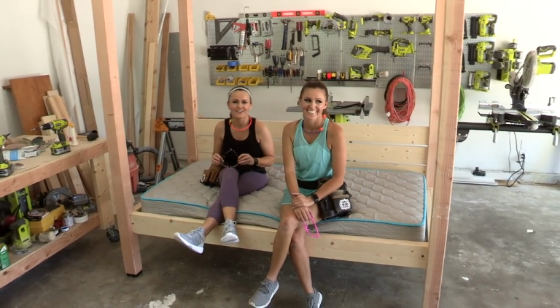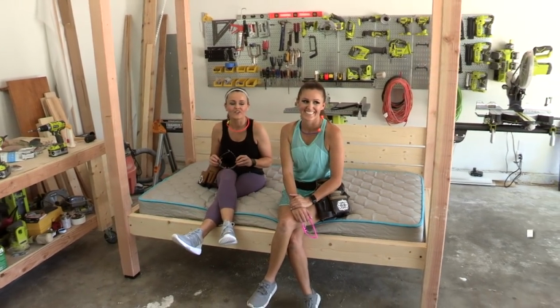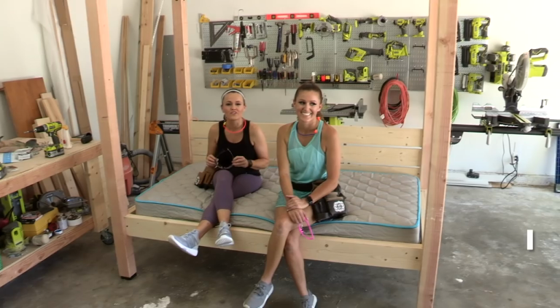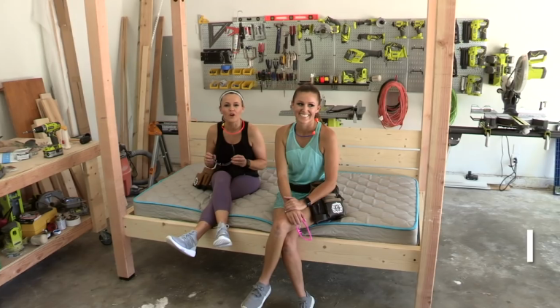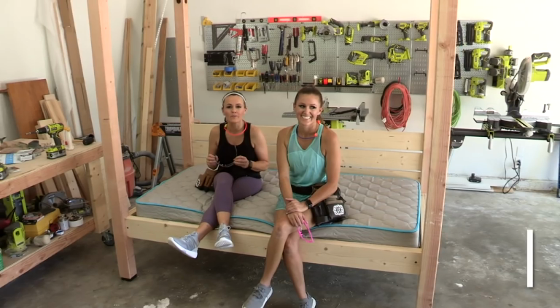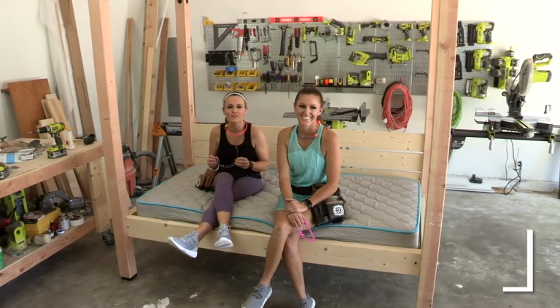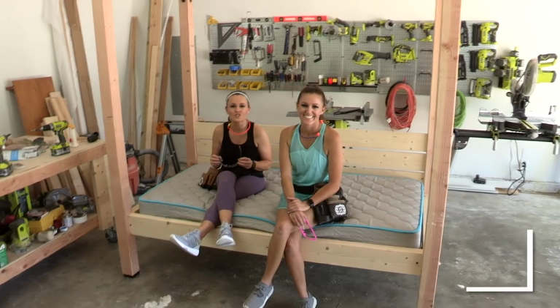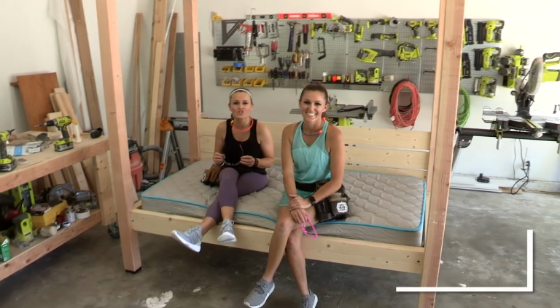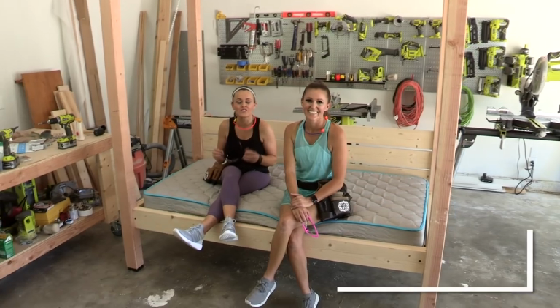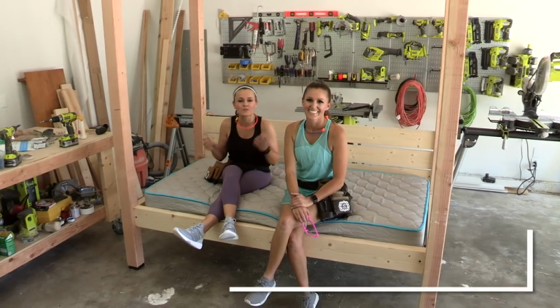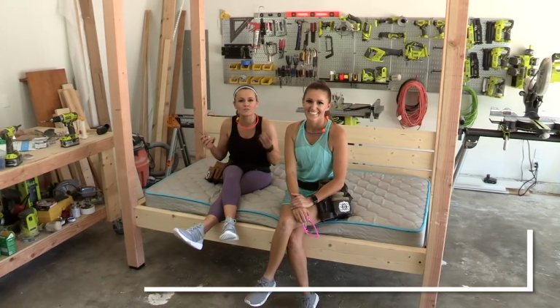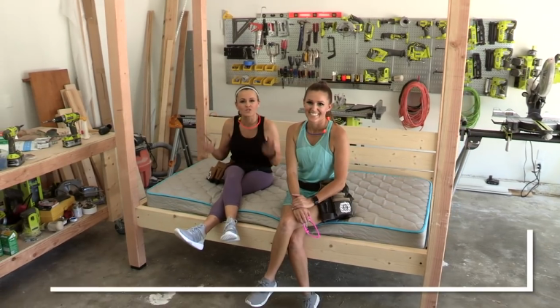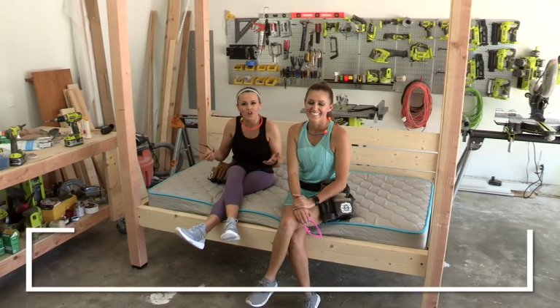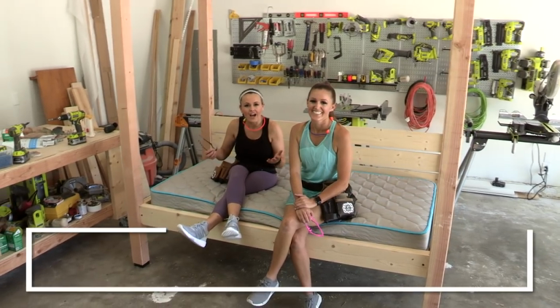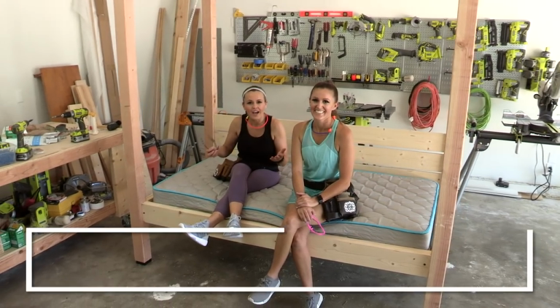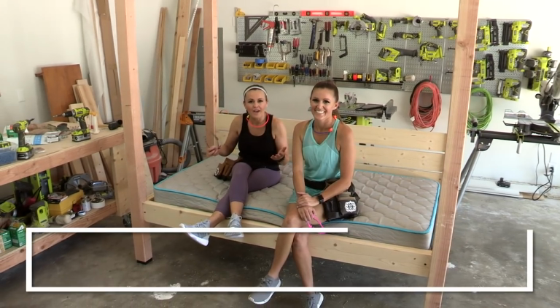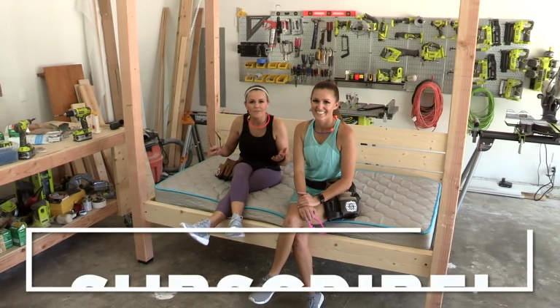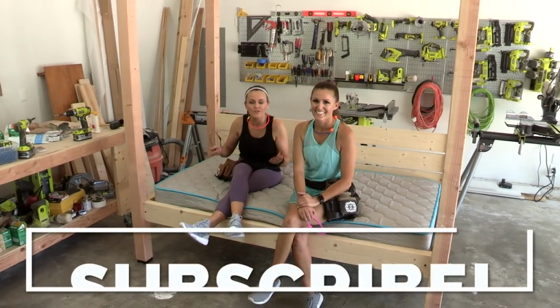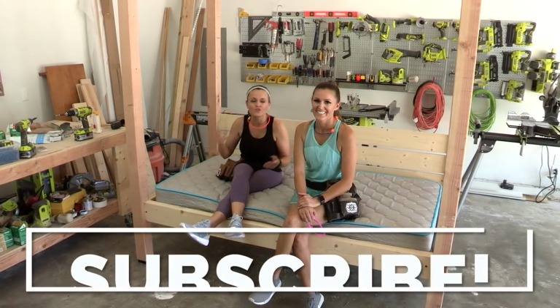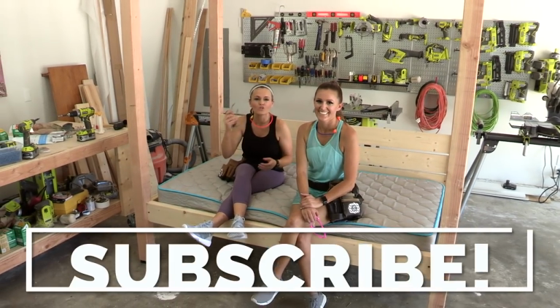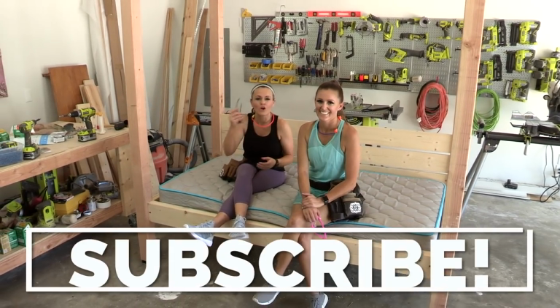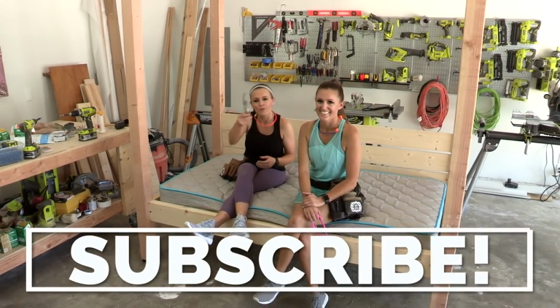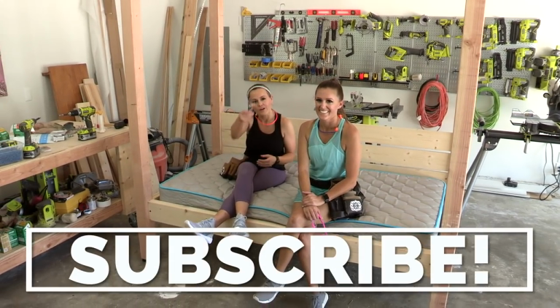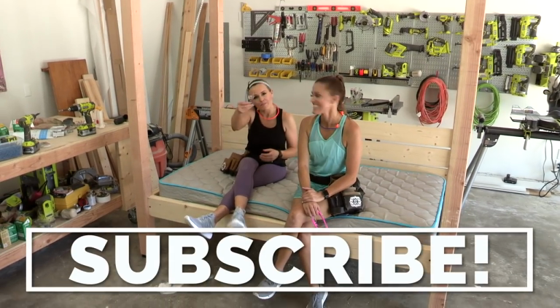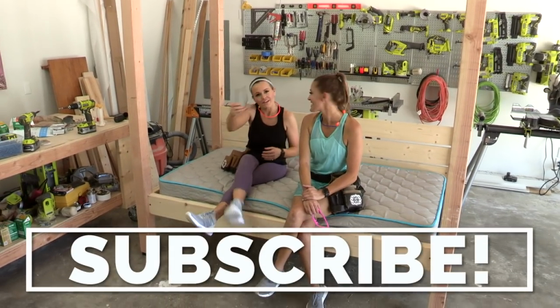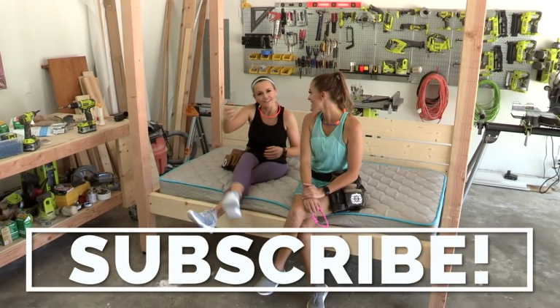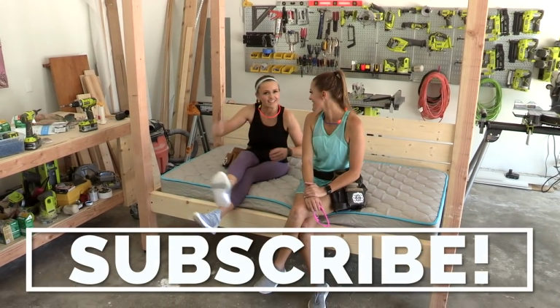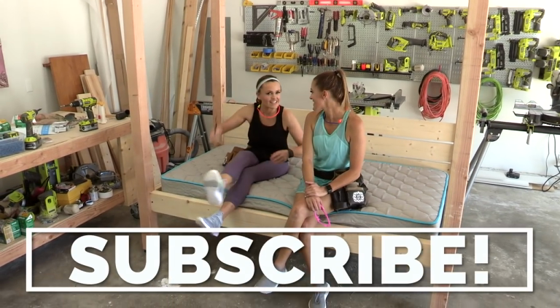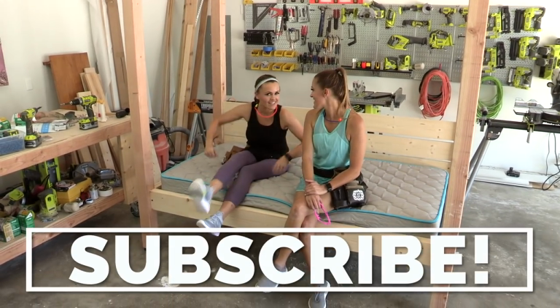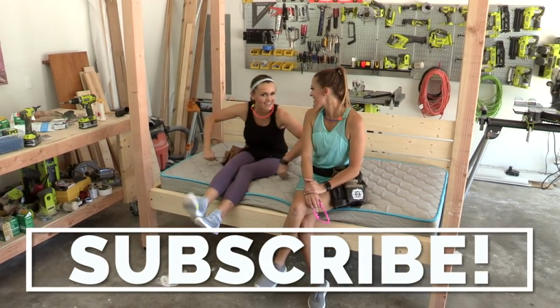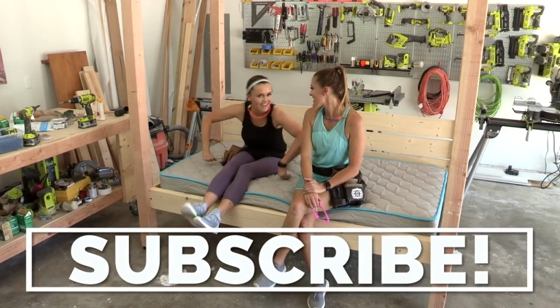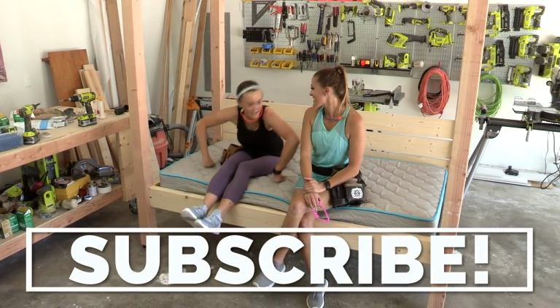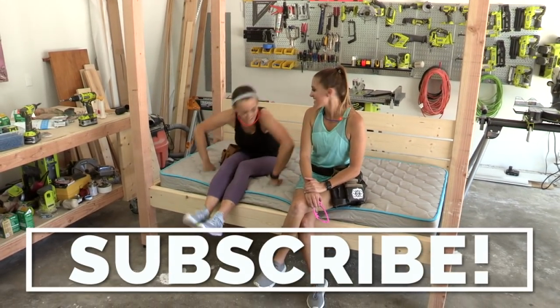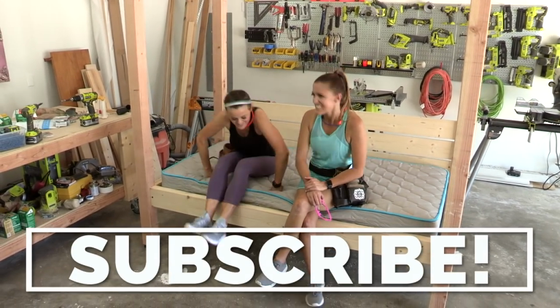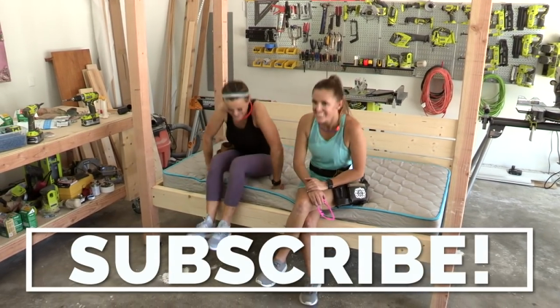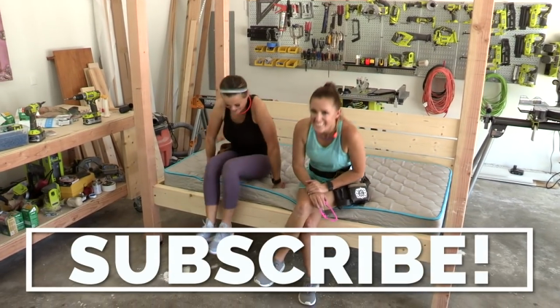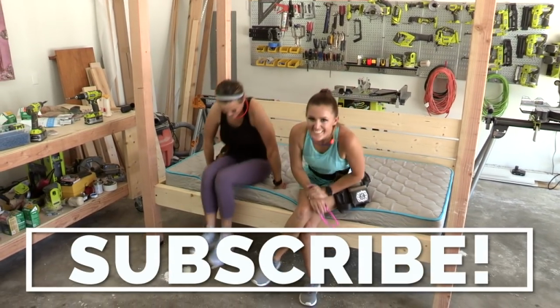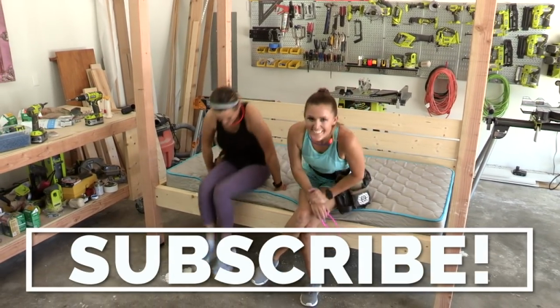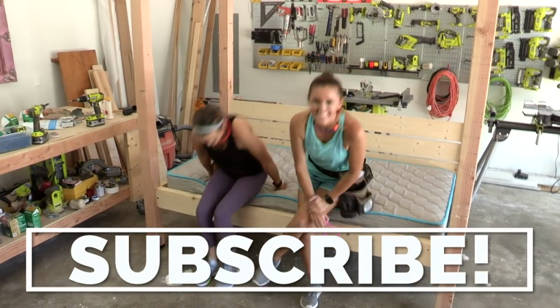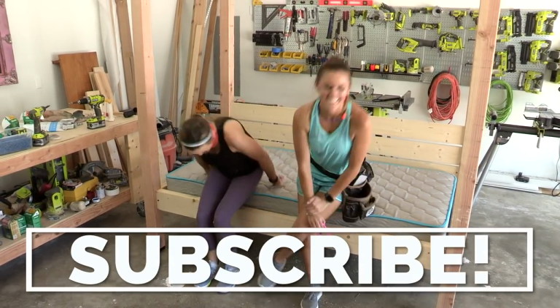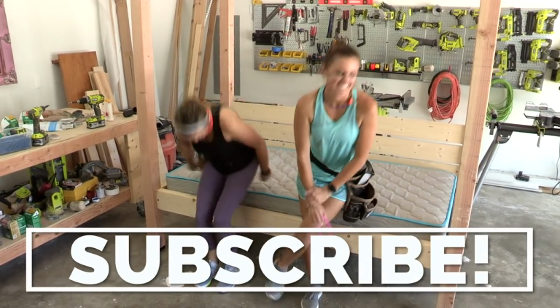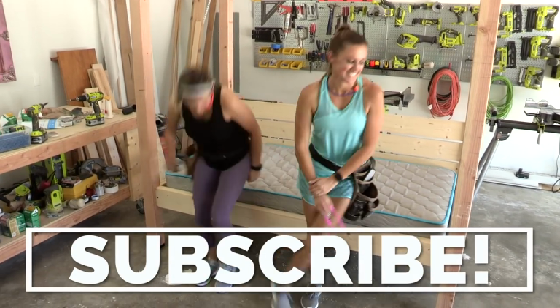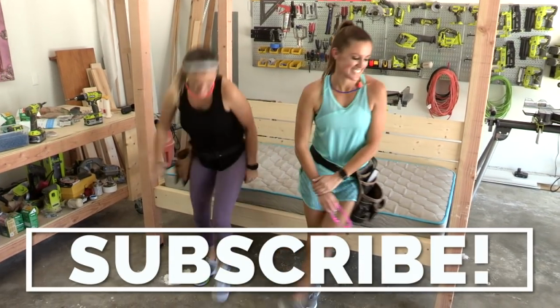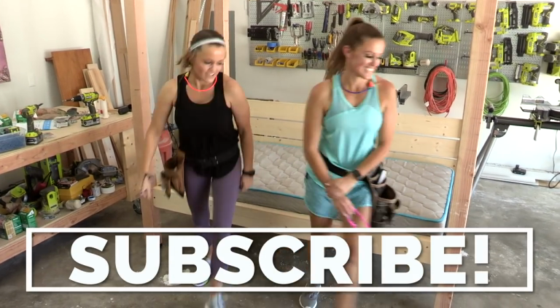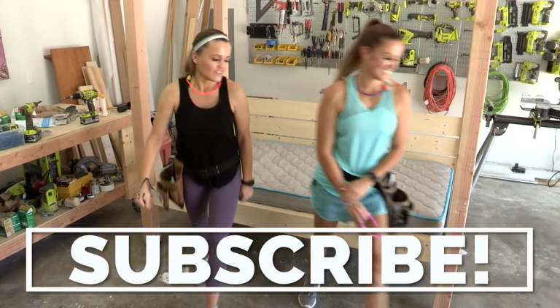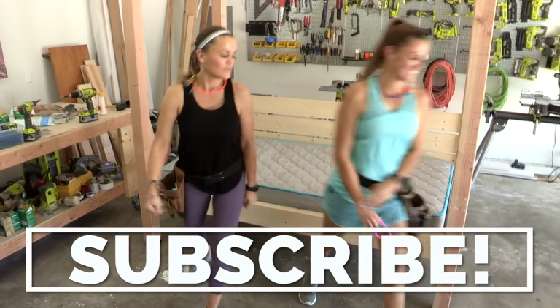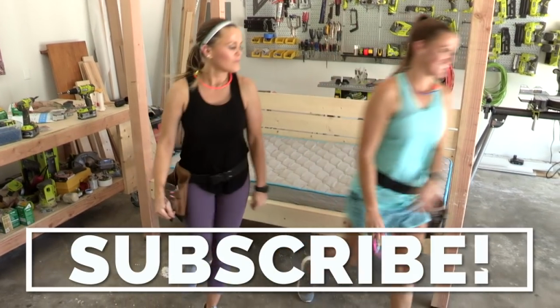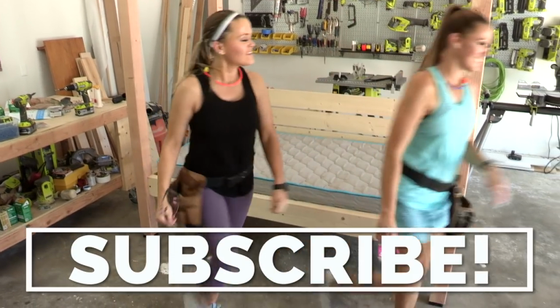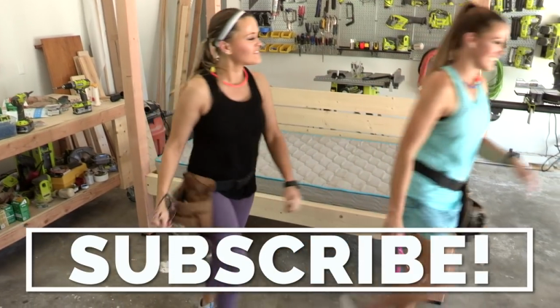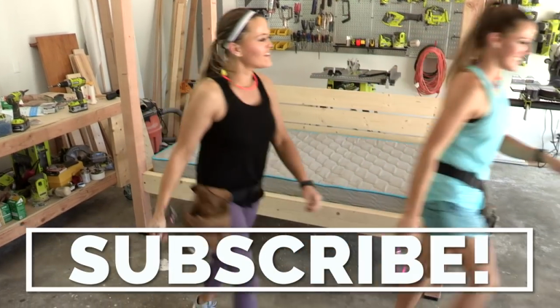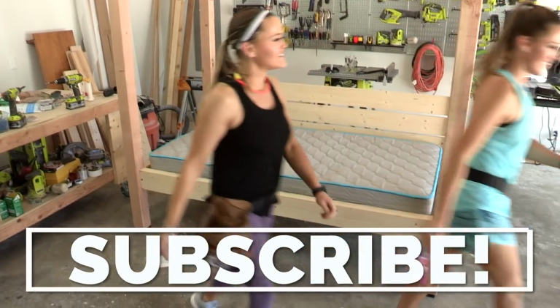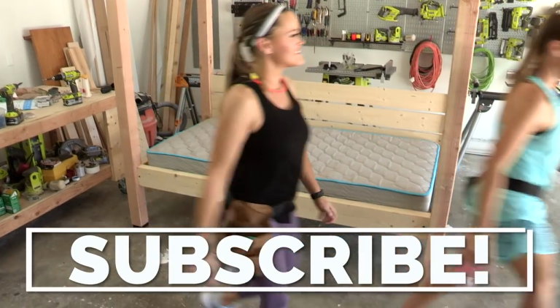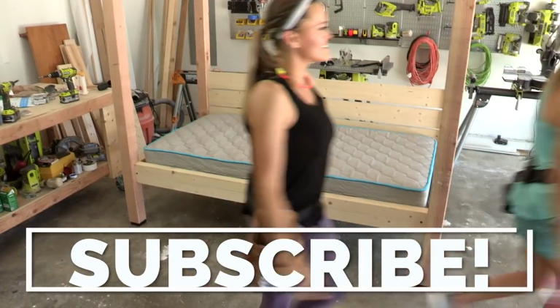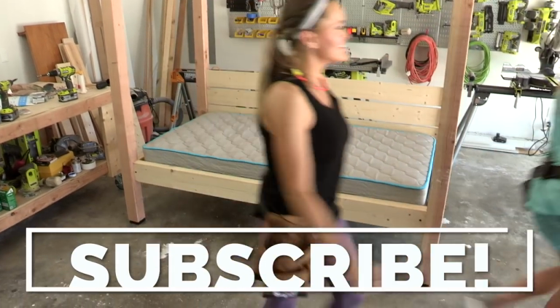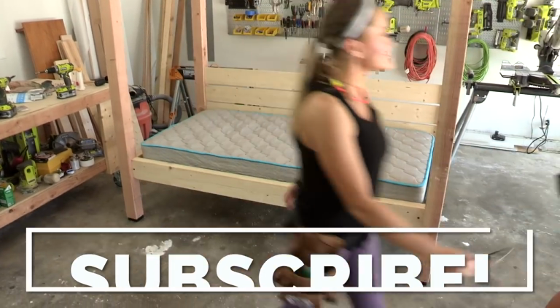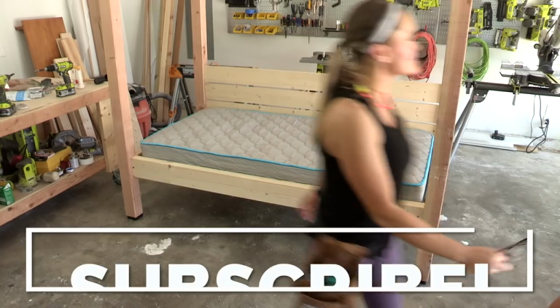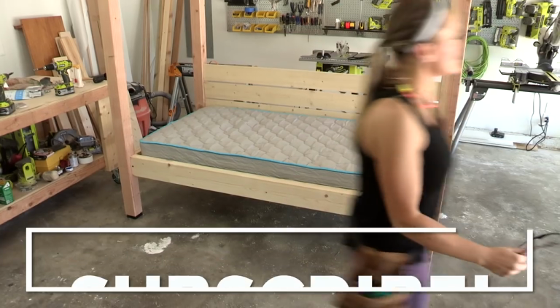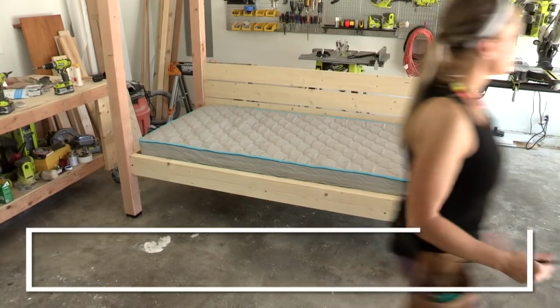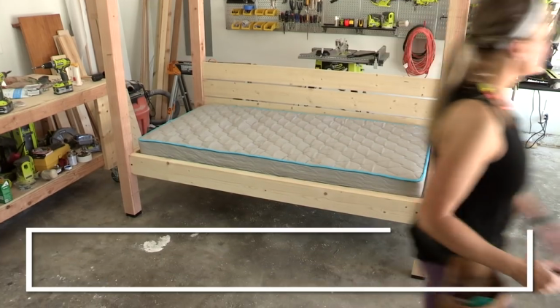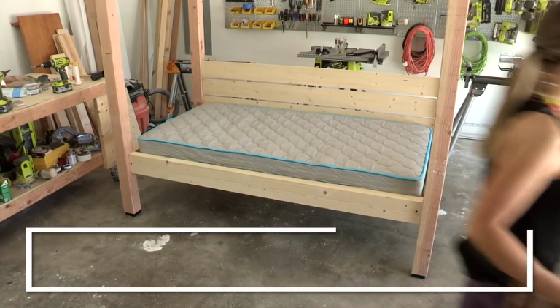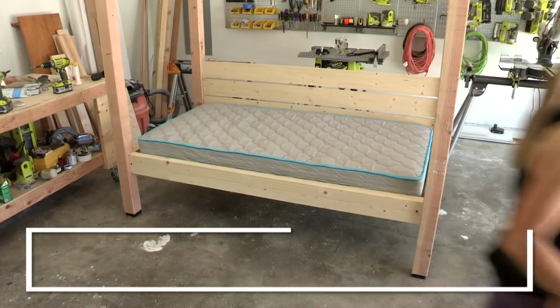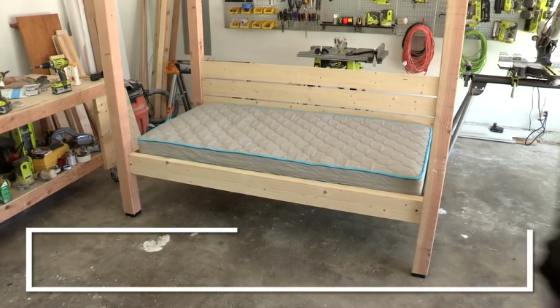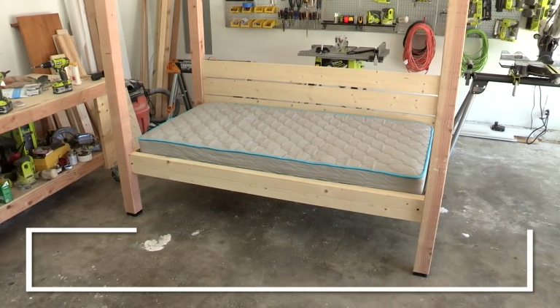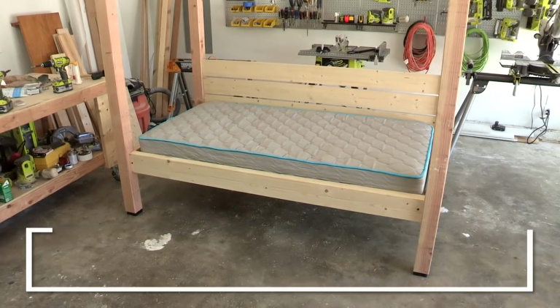Be sure to subscribe — you don't want to miss anything else. Well done, great work!